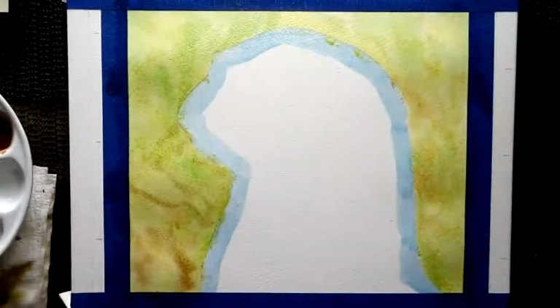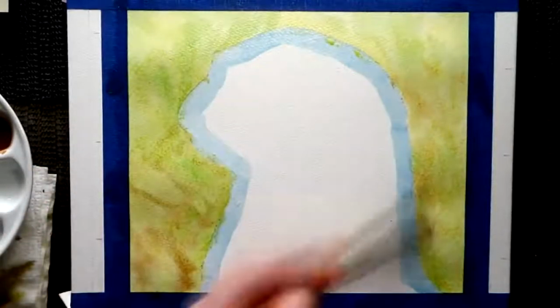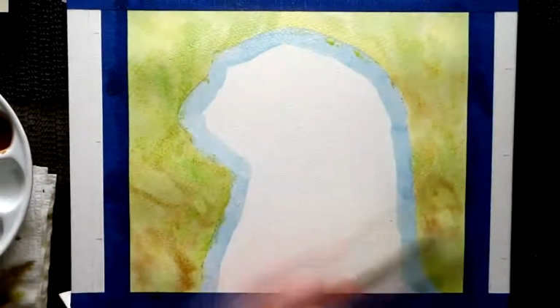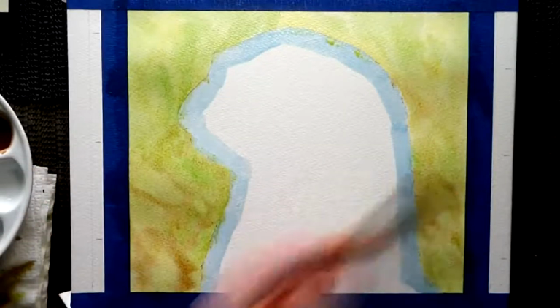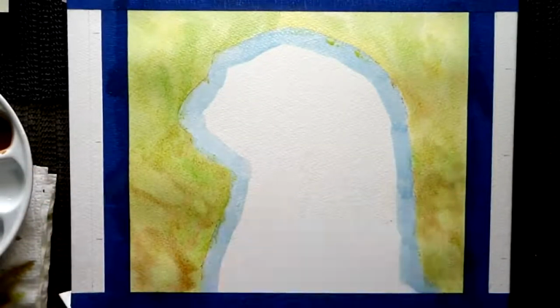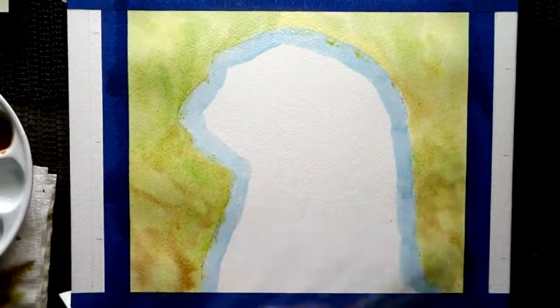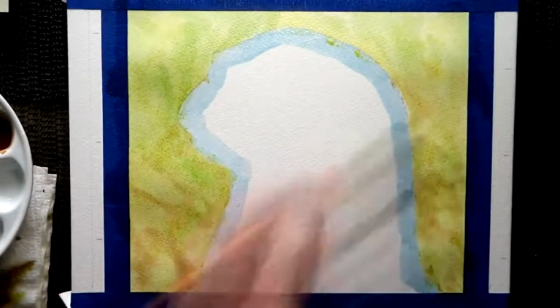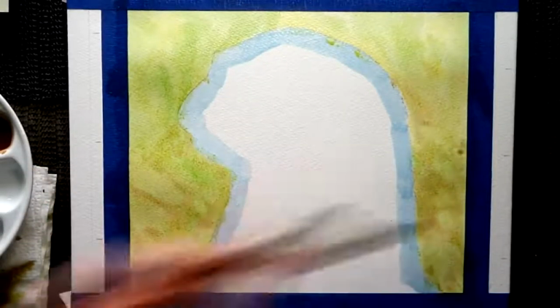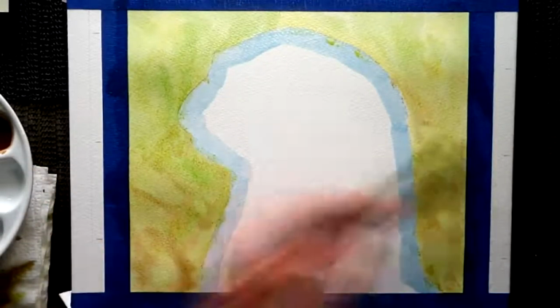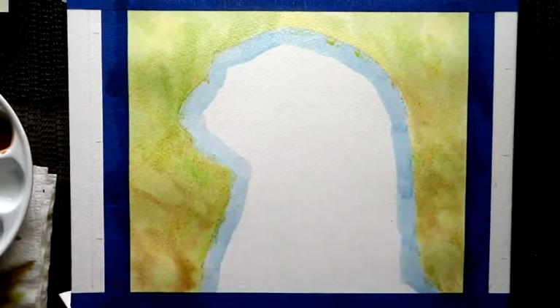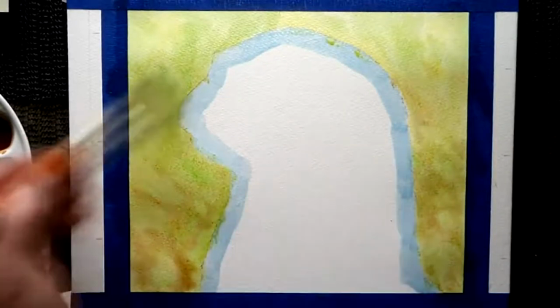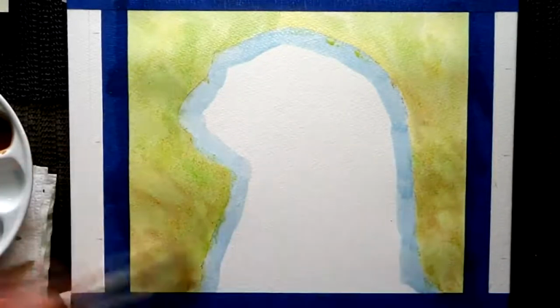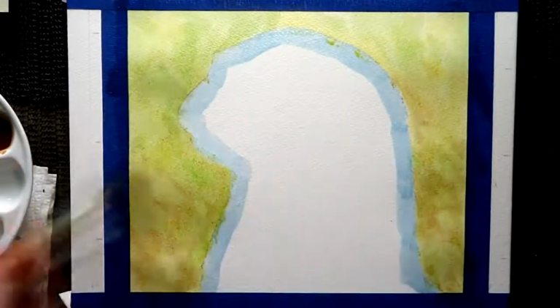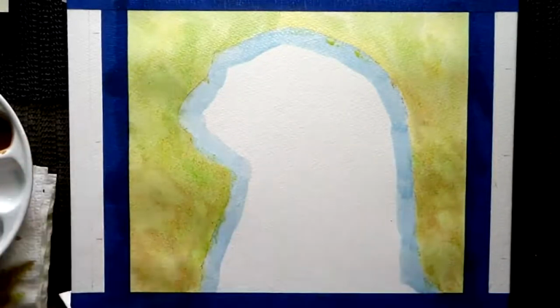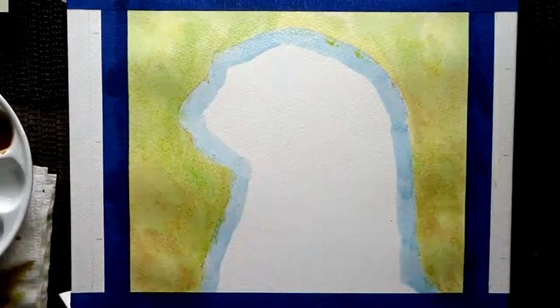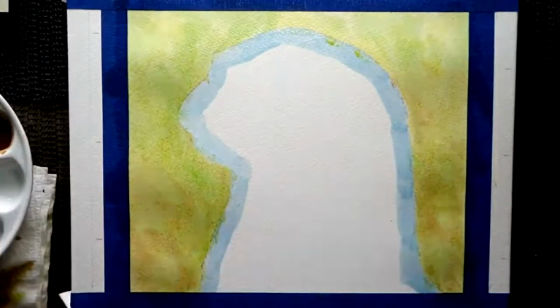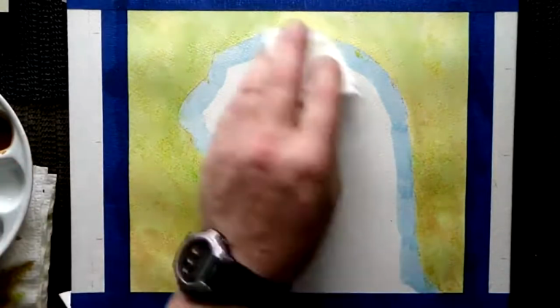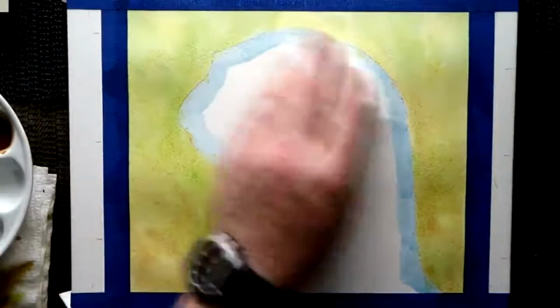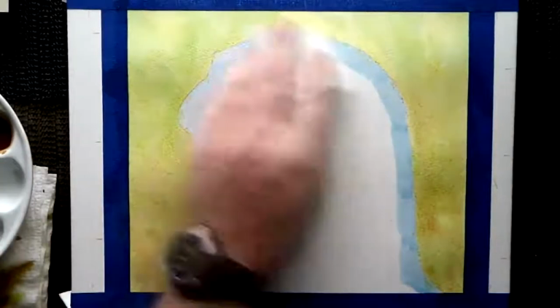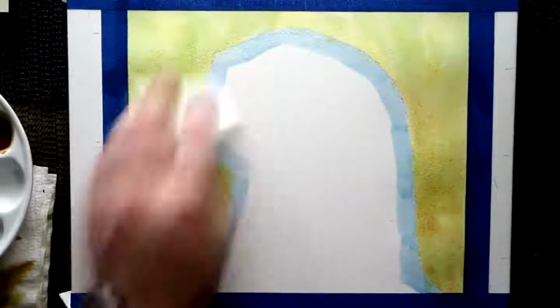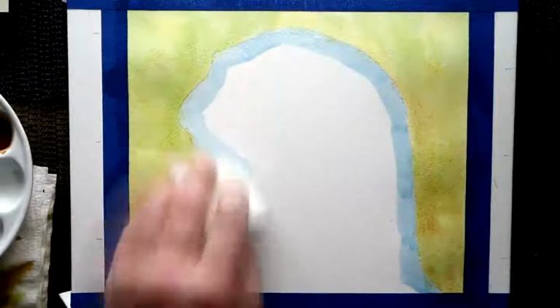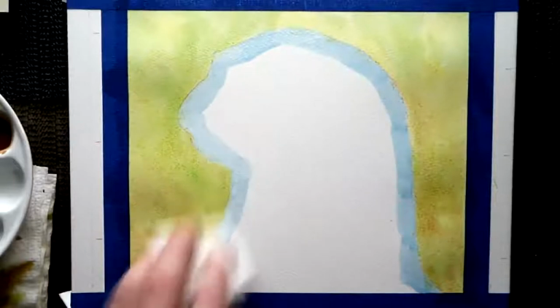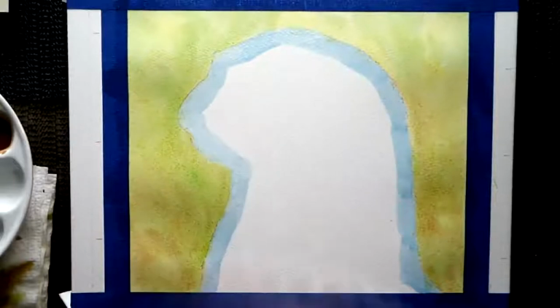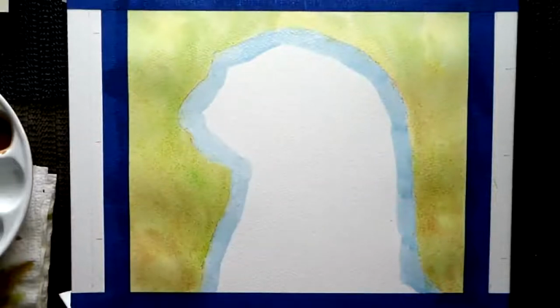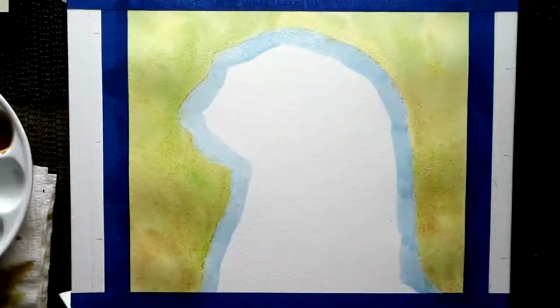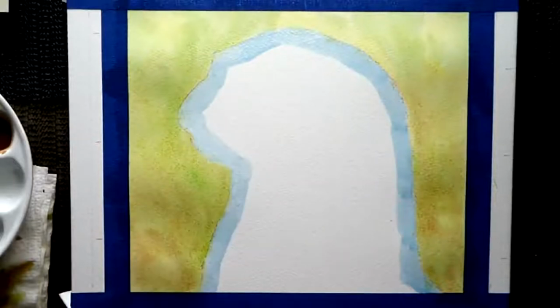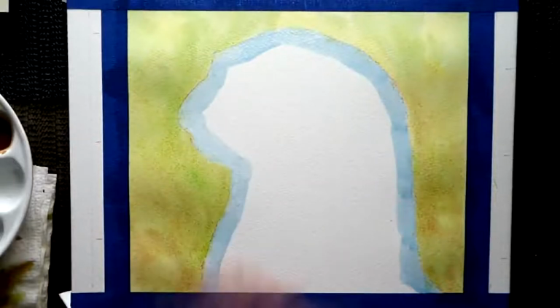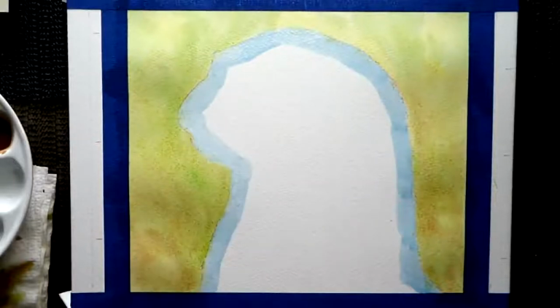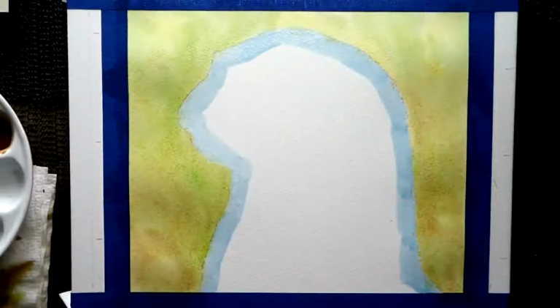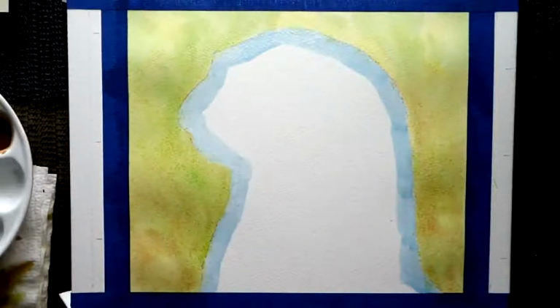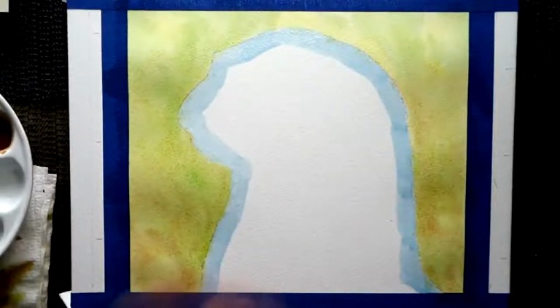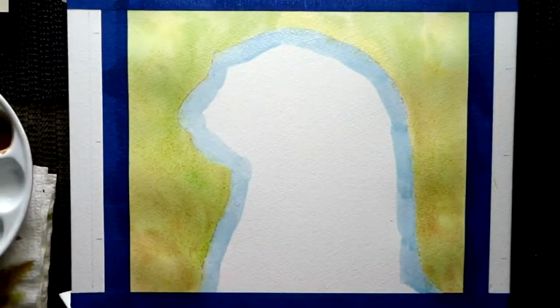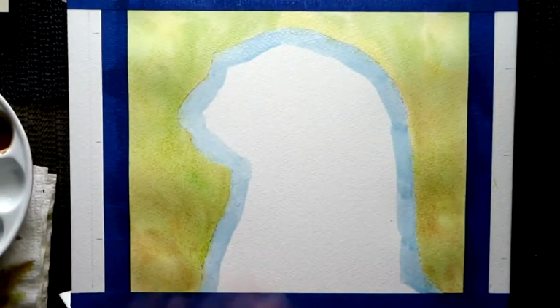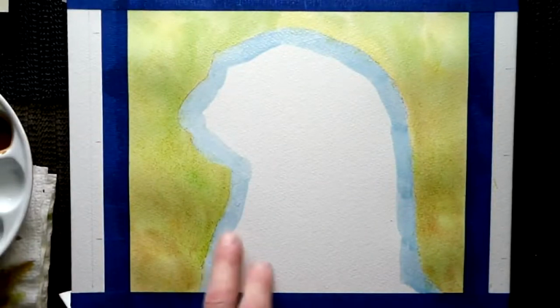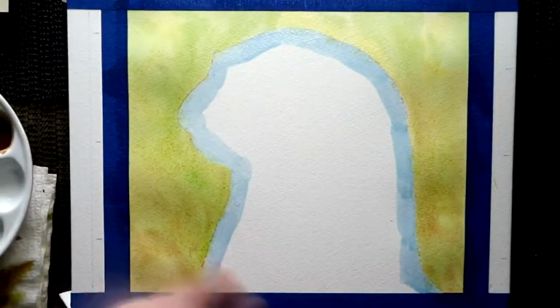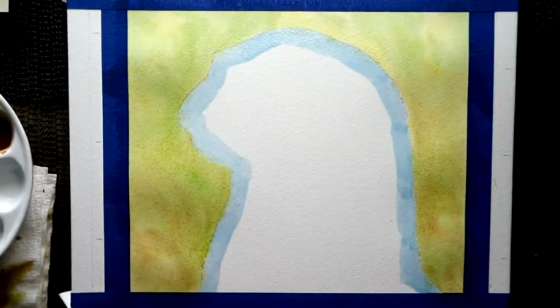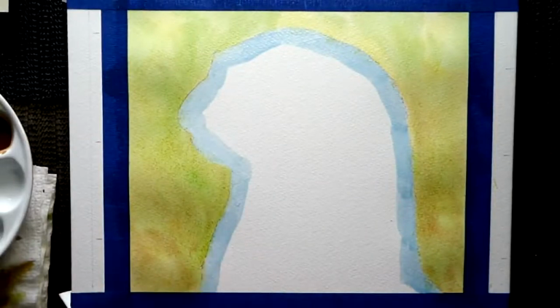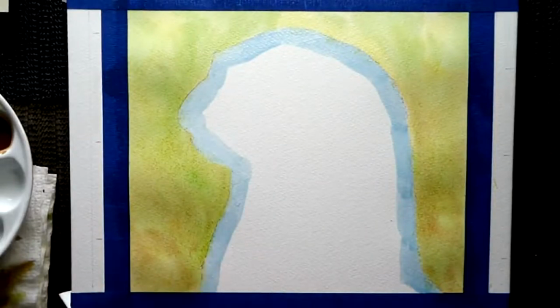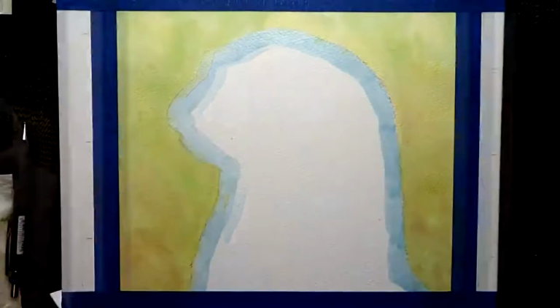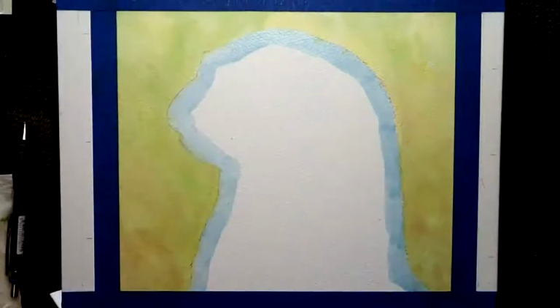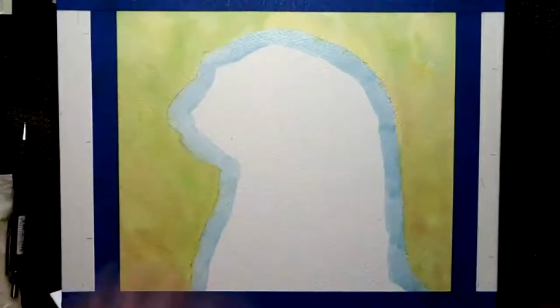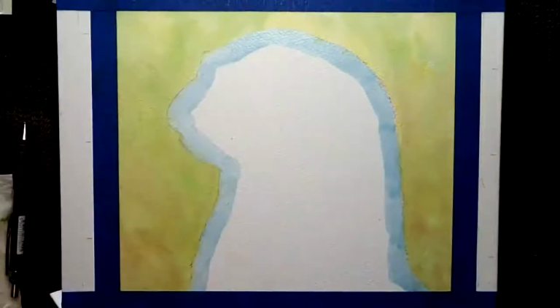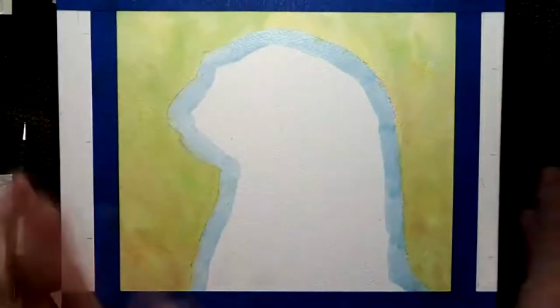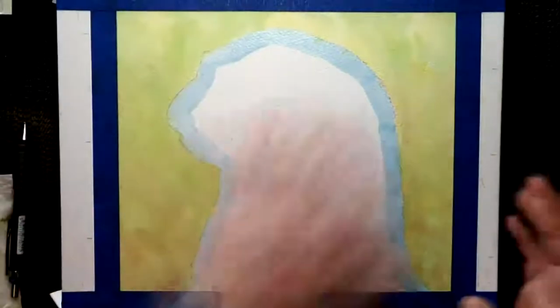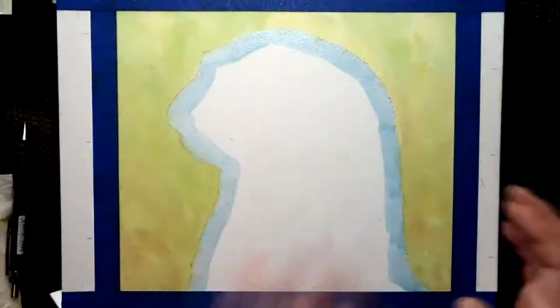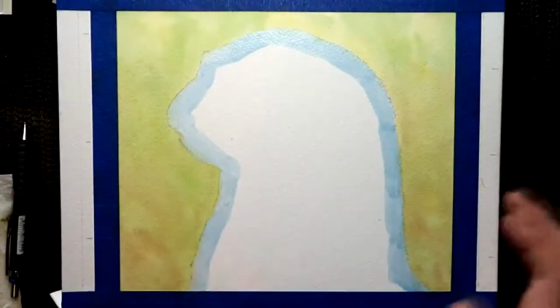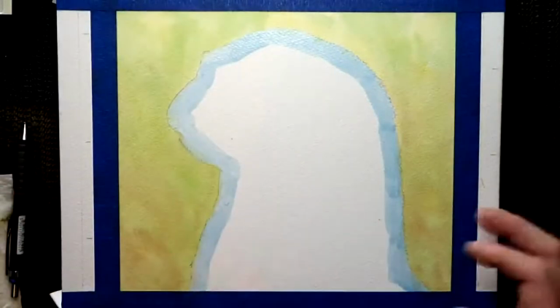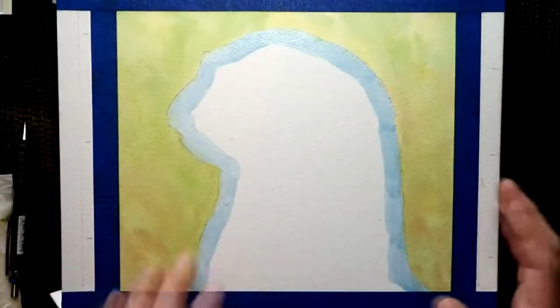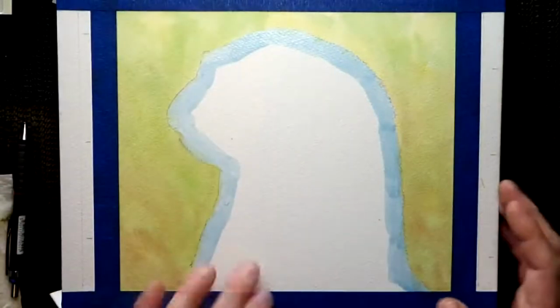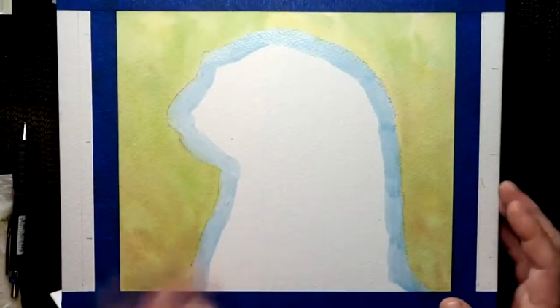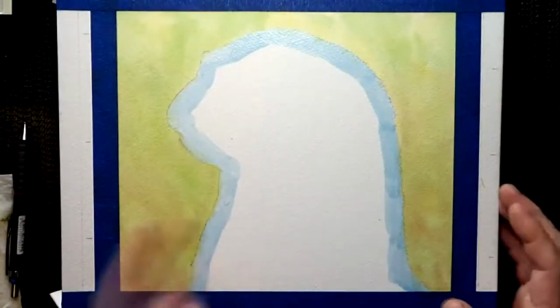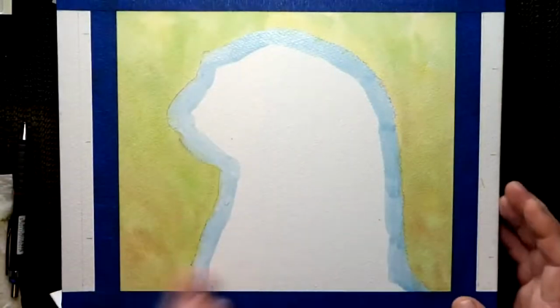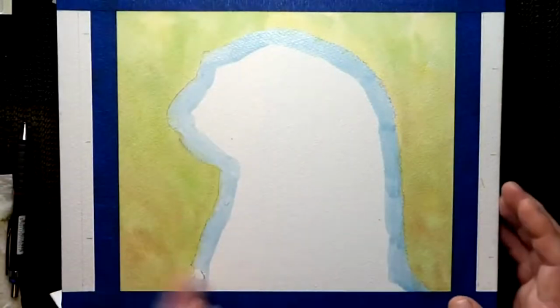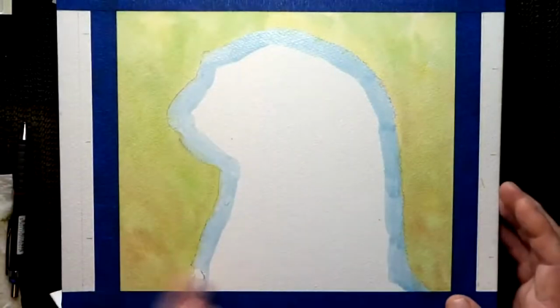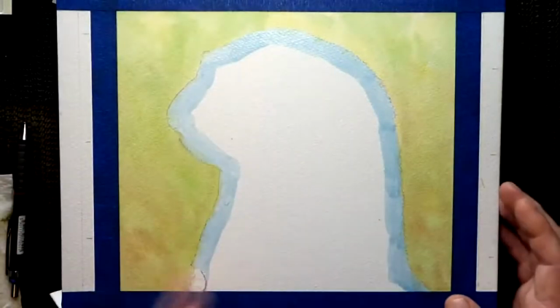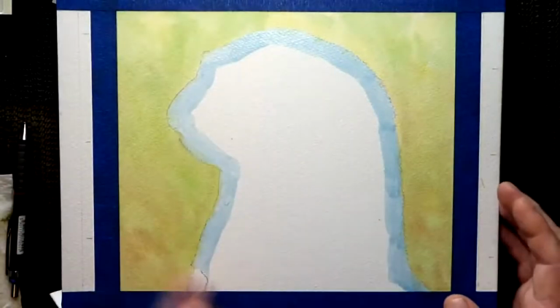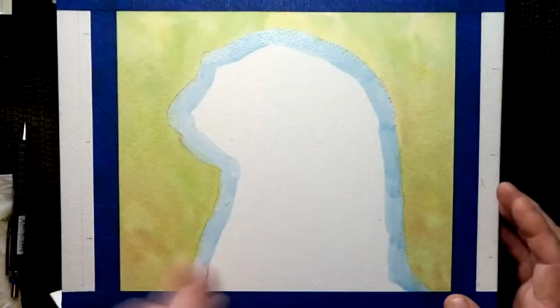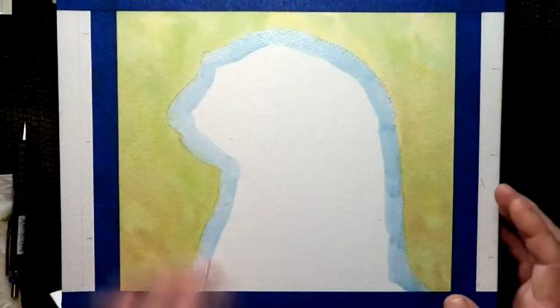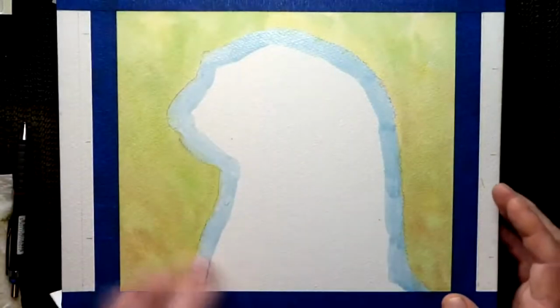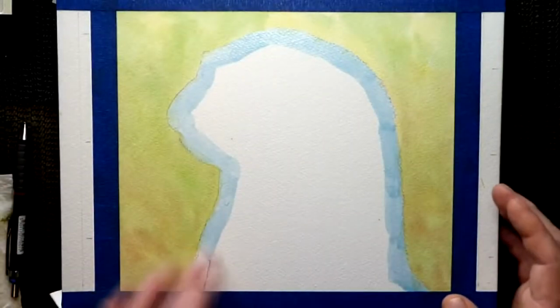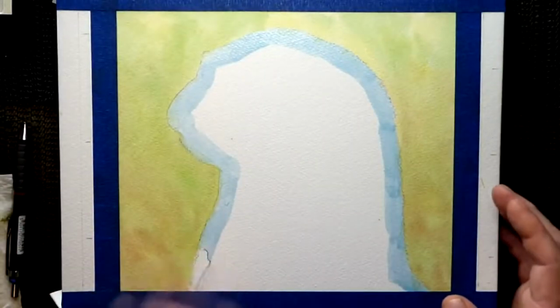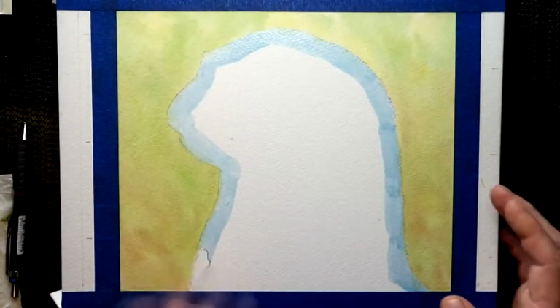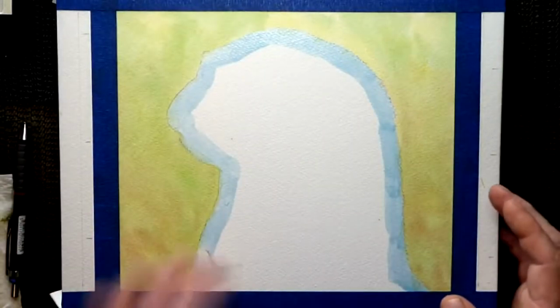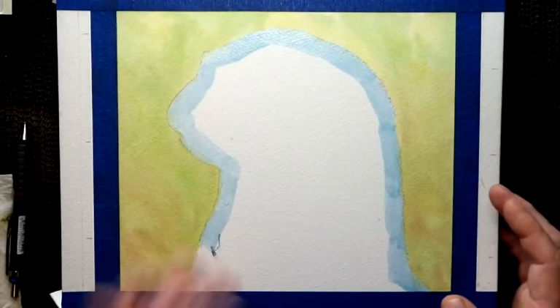Now once you've got your colors in there, lightly soften, take residual water off there, then leave it to dry for a few hours.